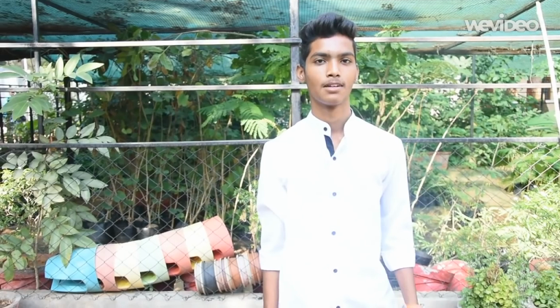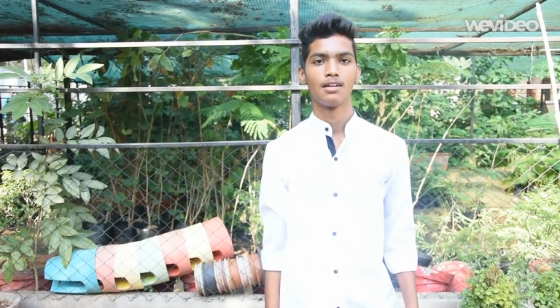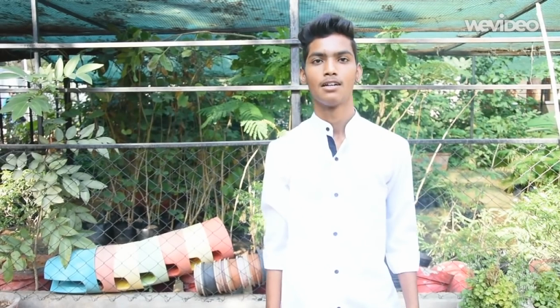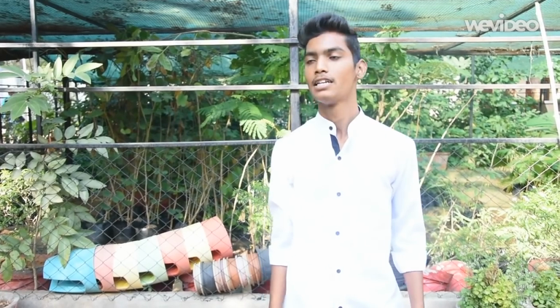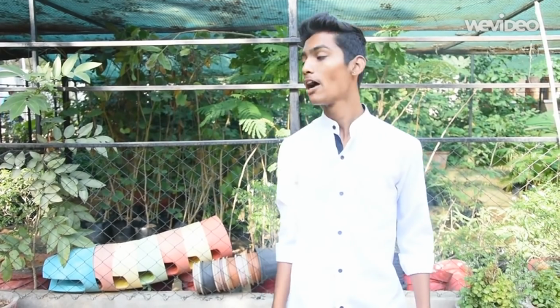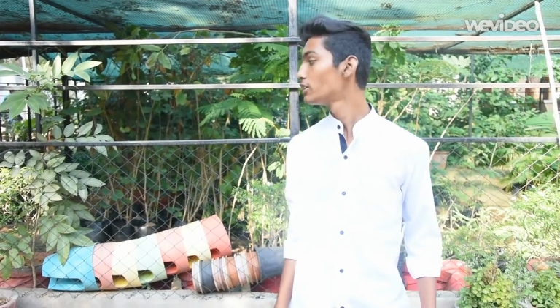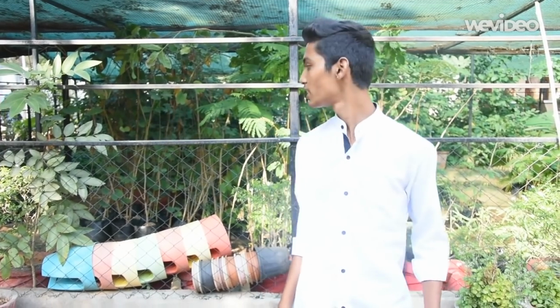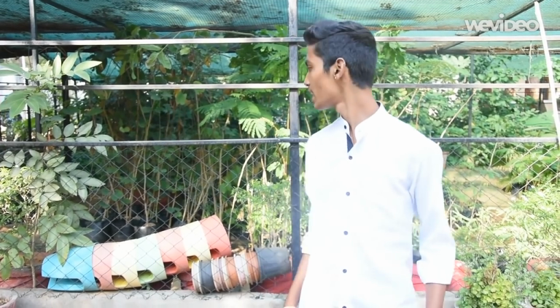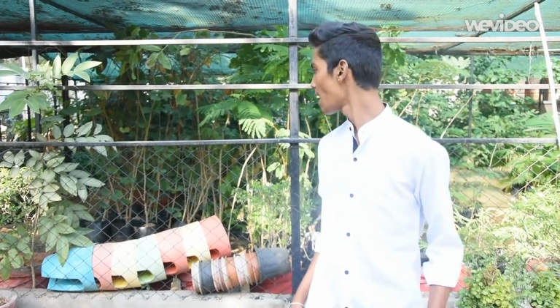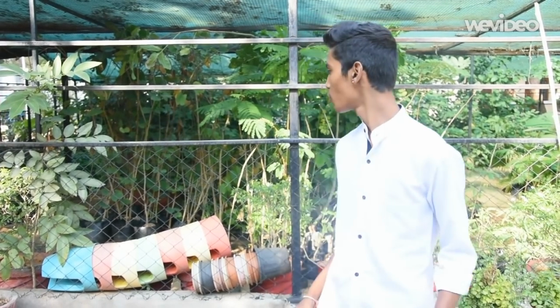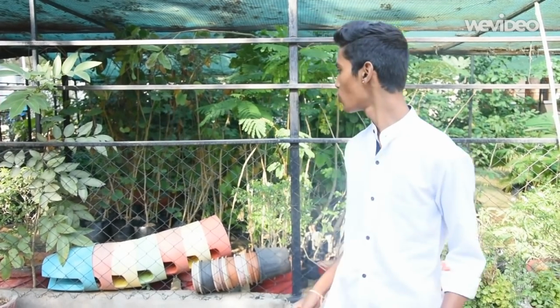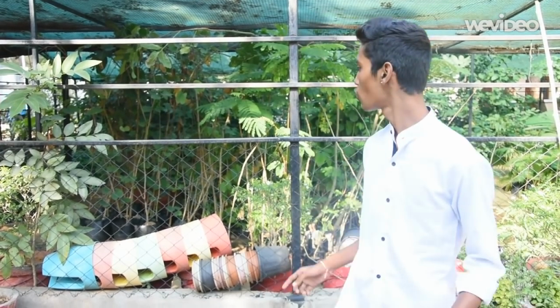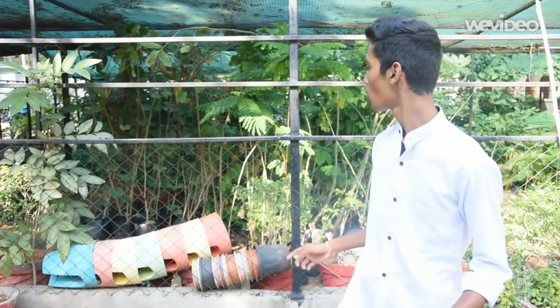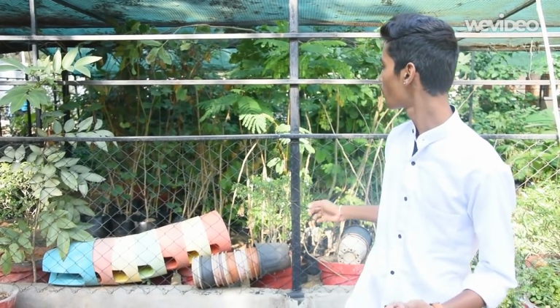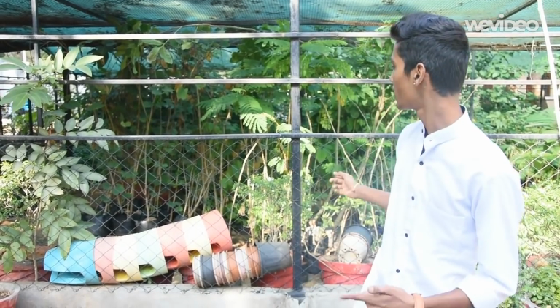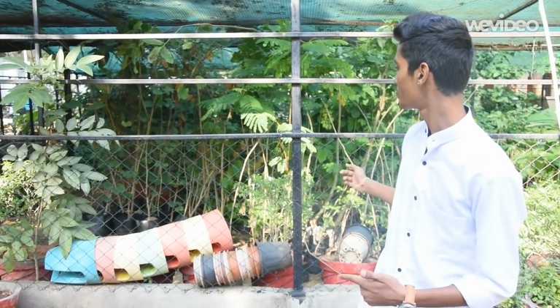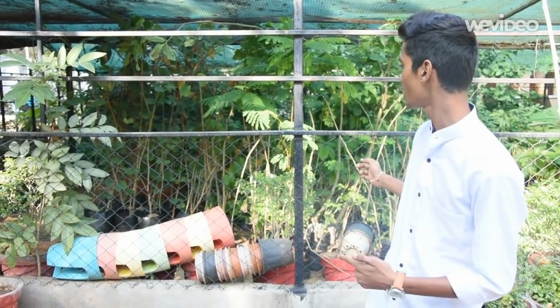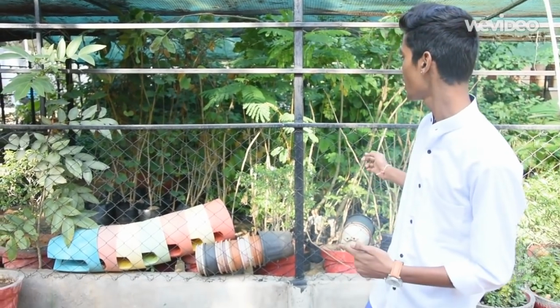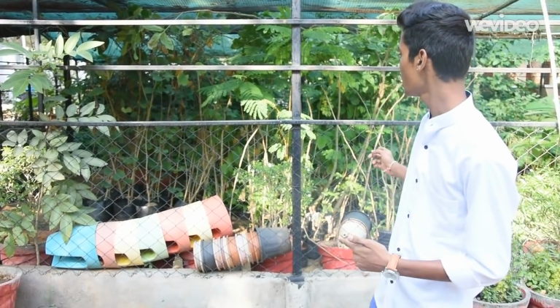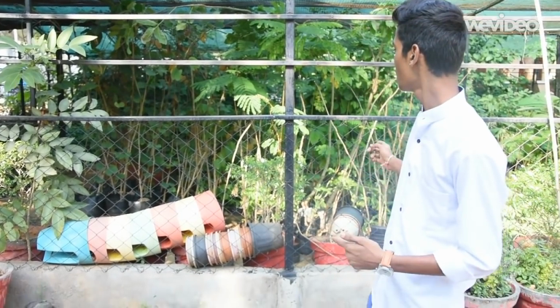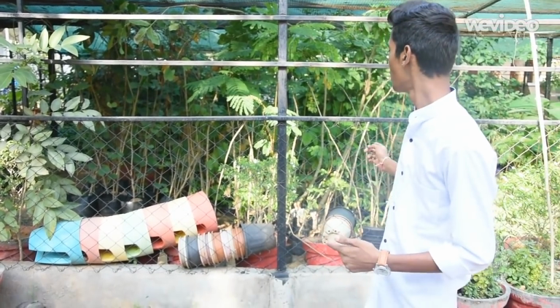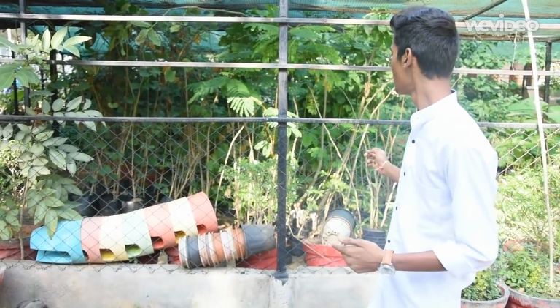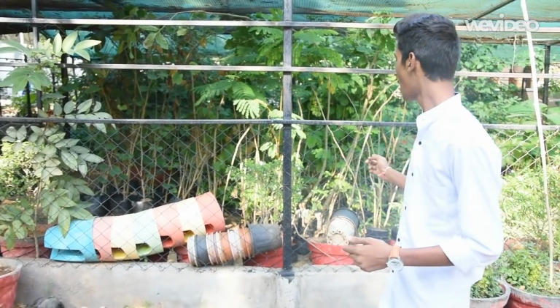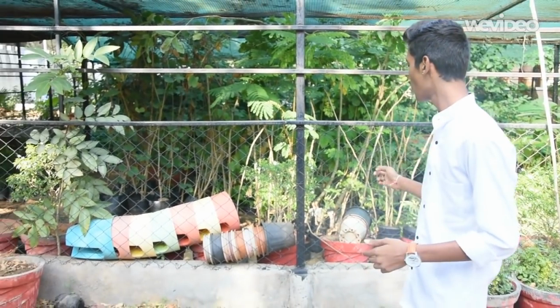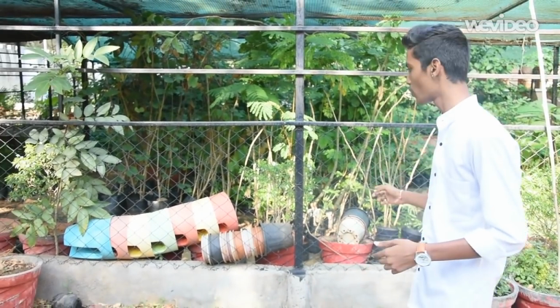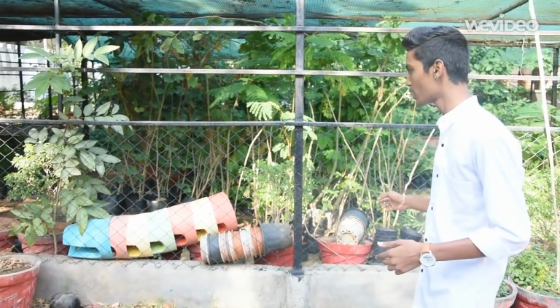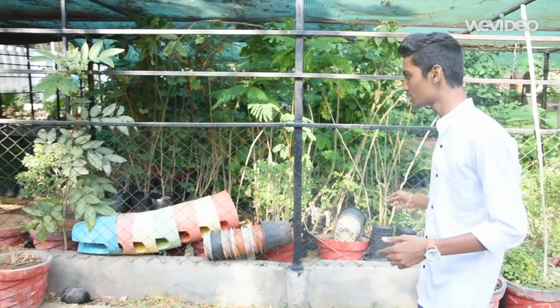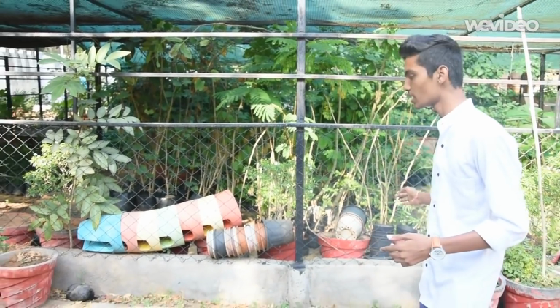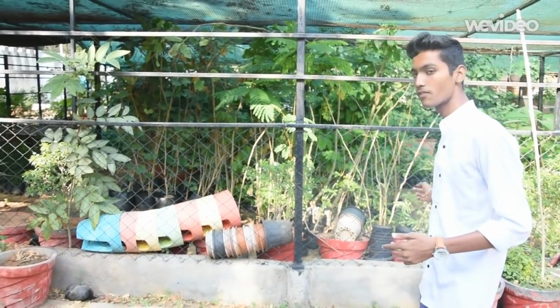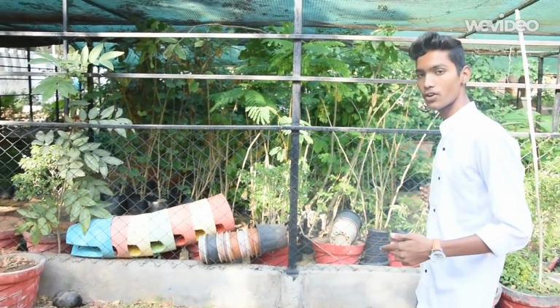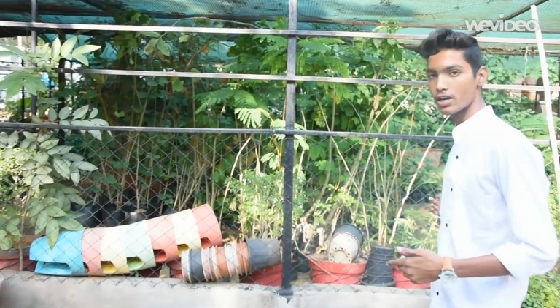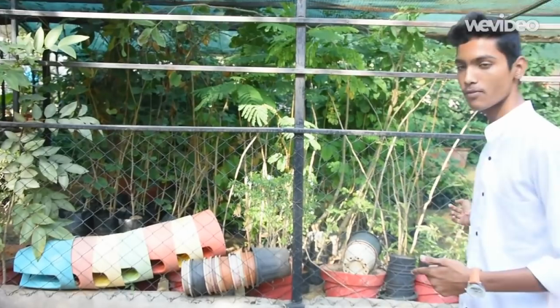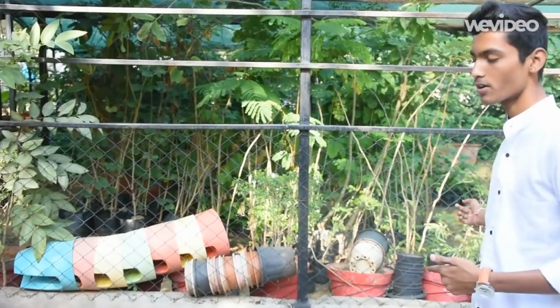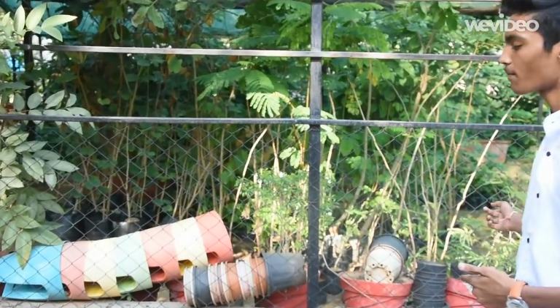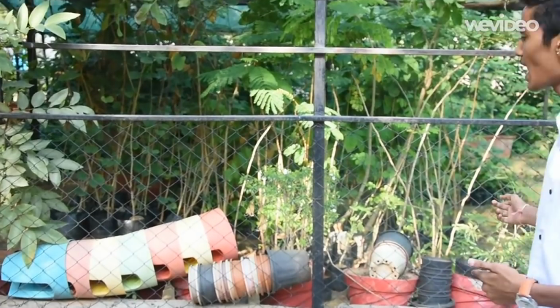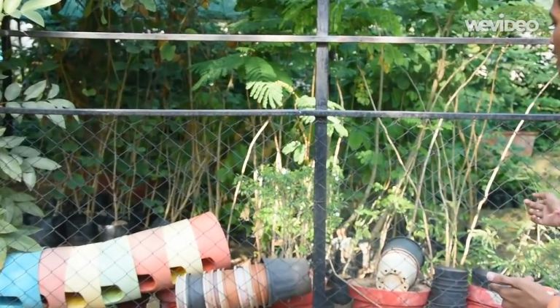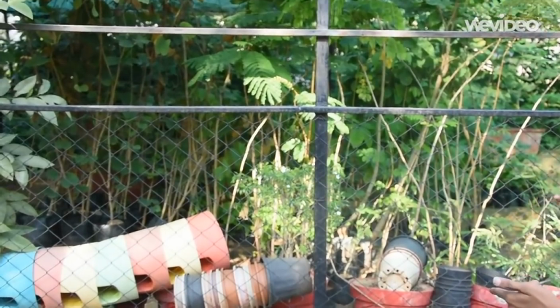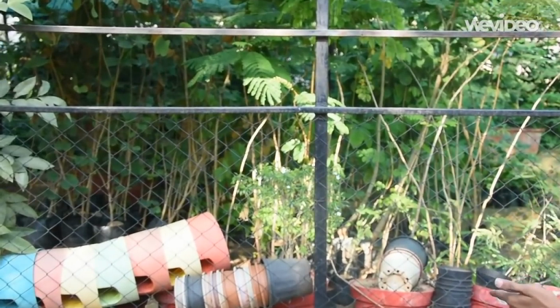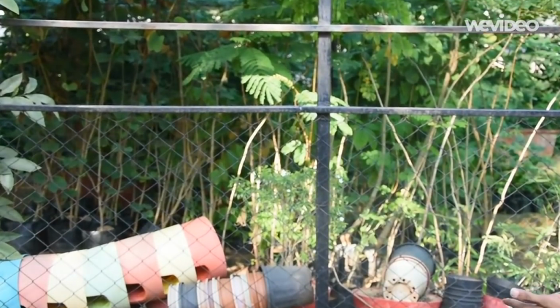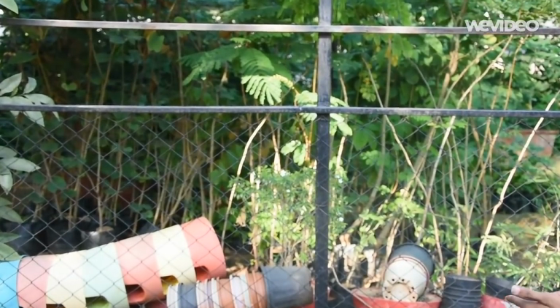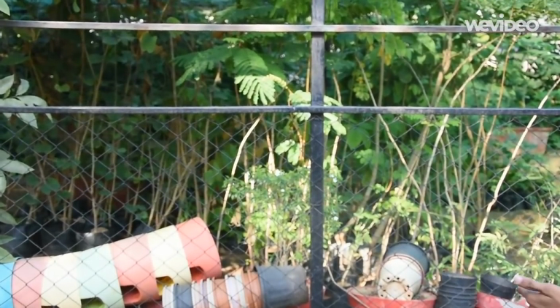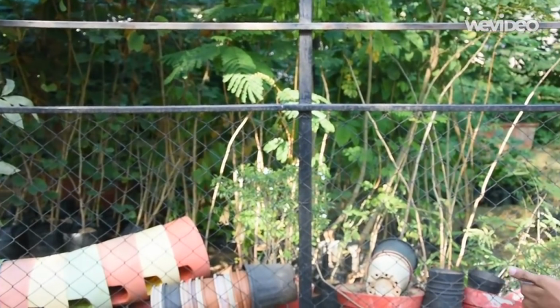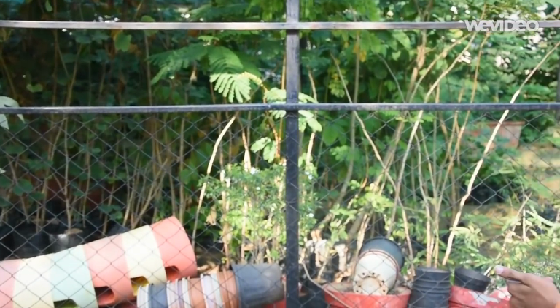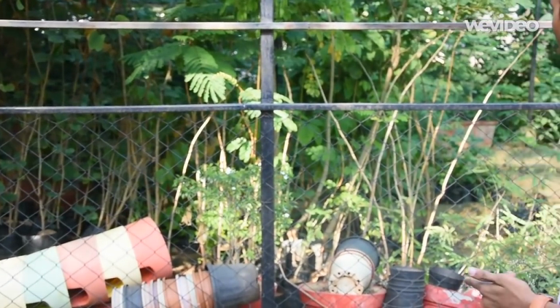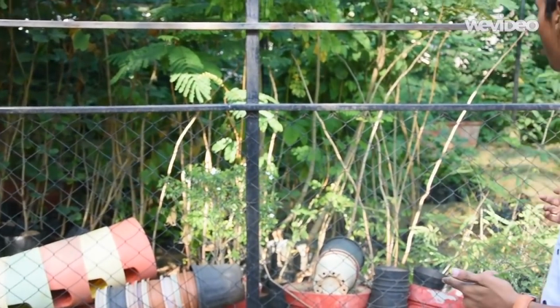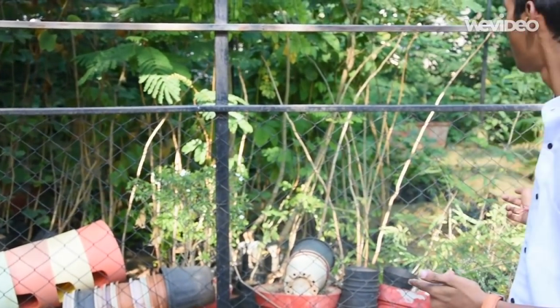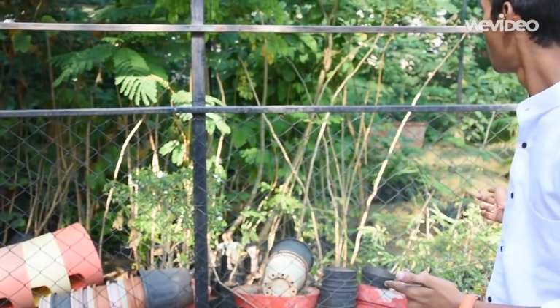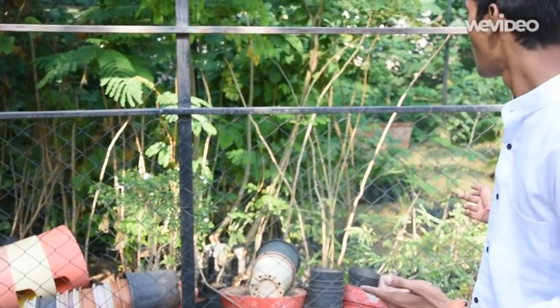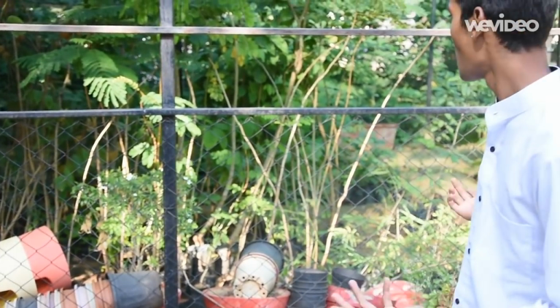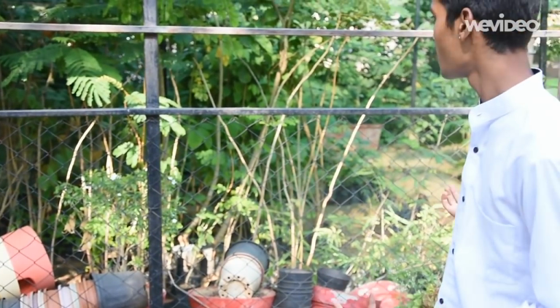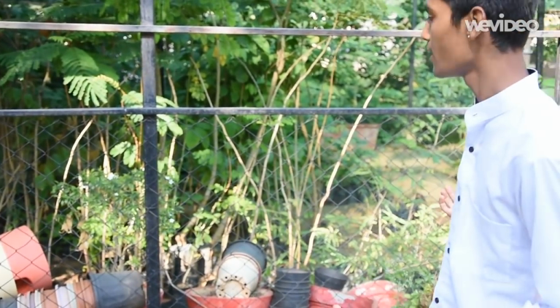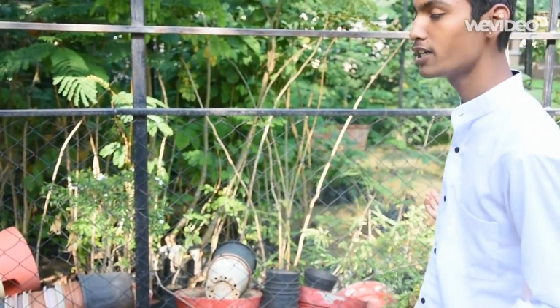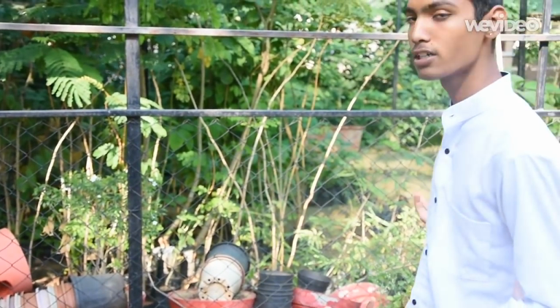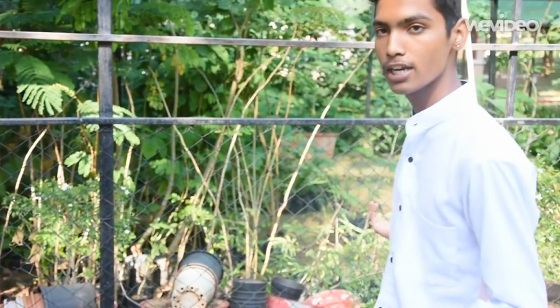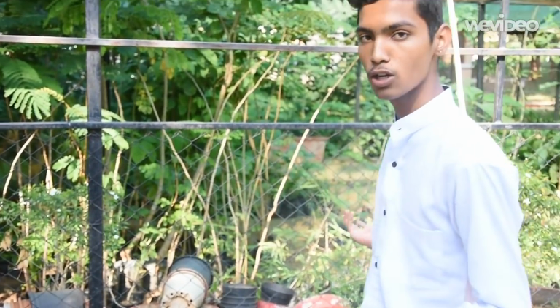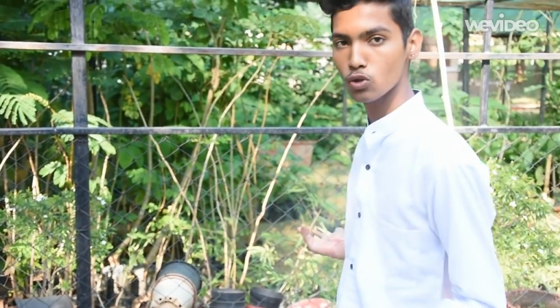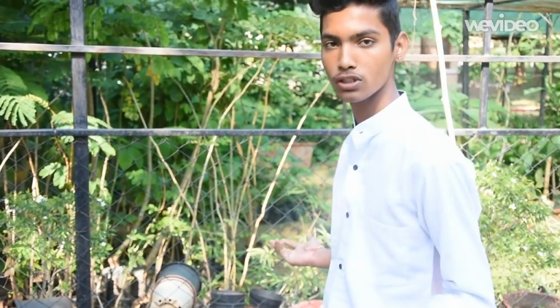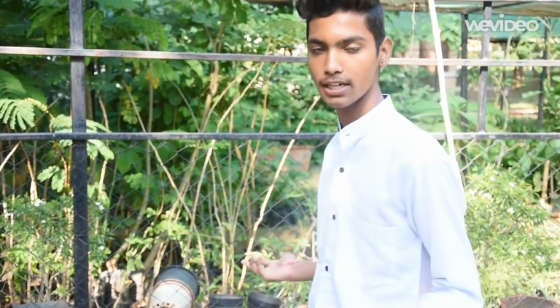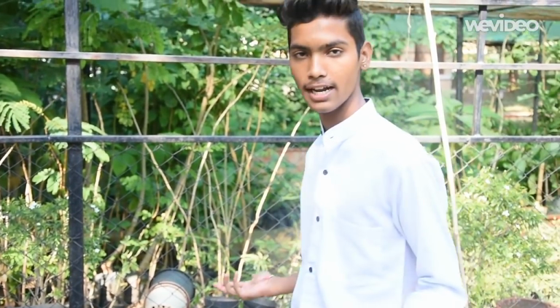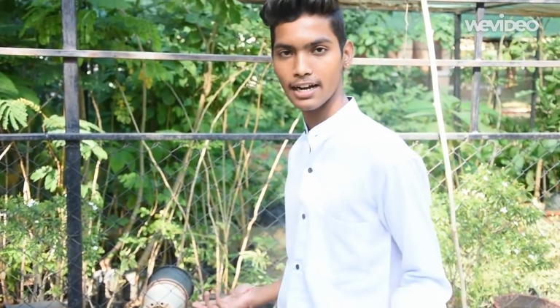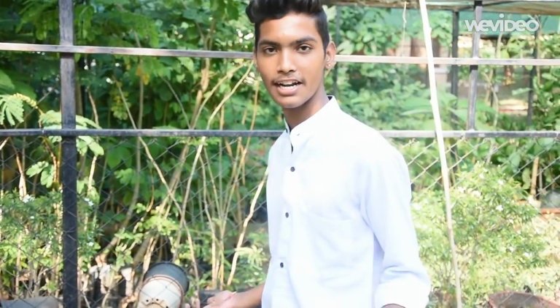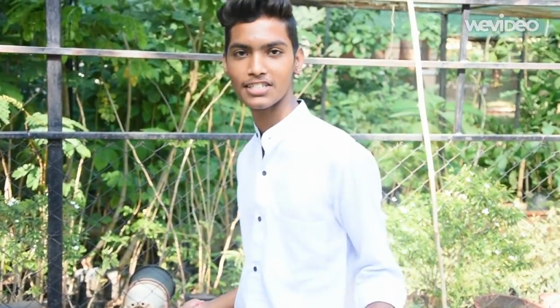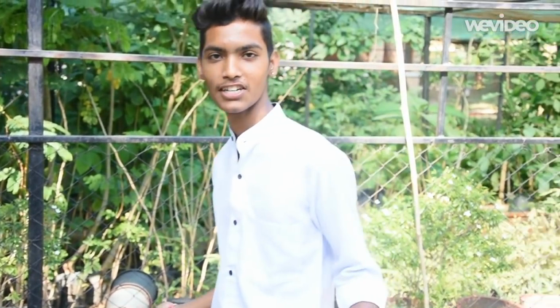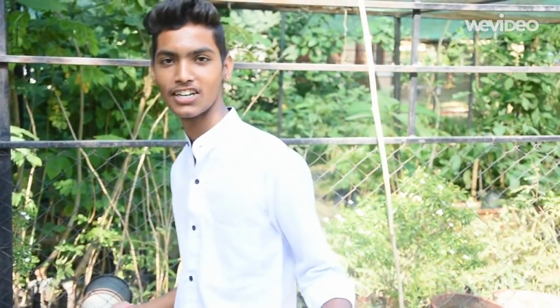Now it's time to look at the nursery. You can see different plants here. It looks very natural.